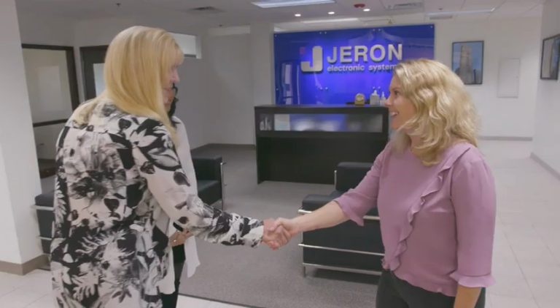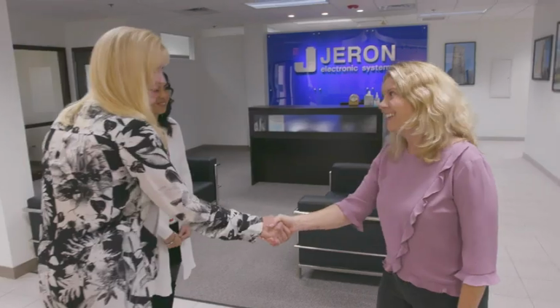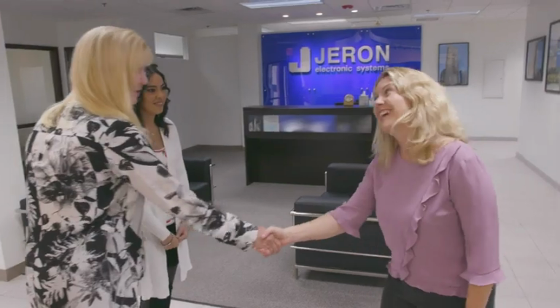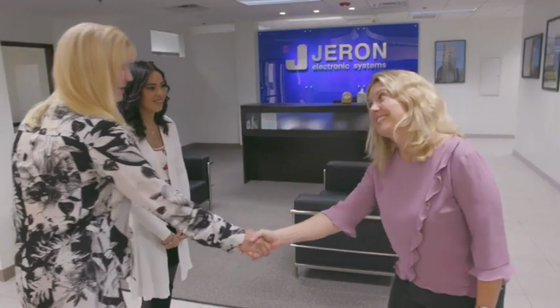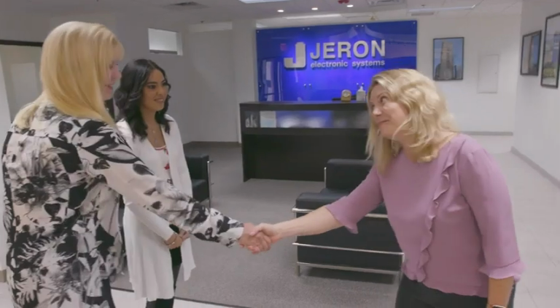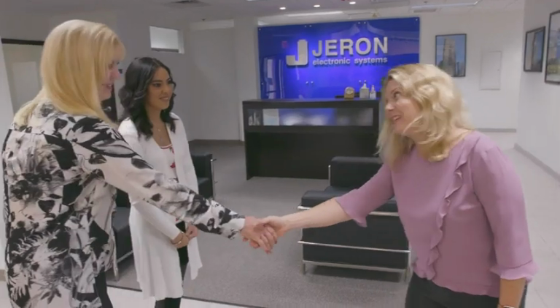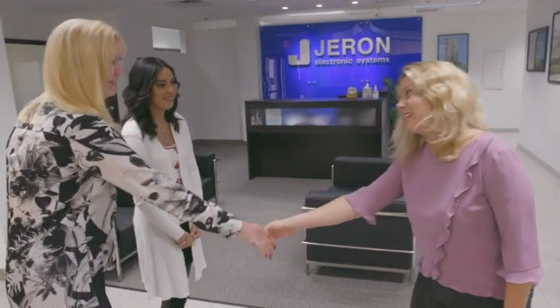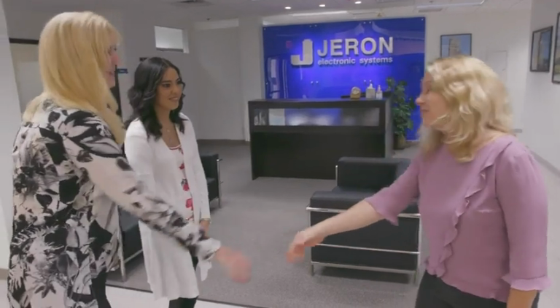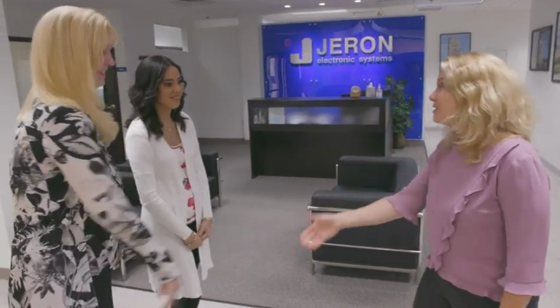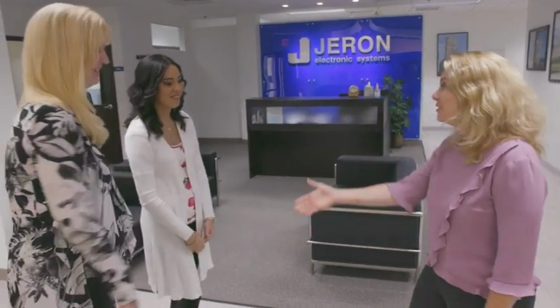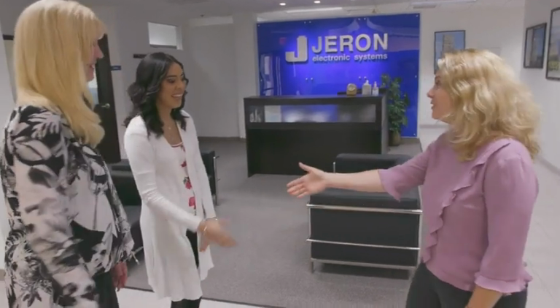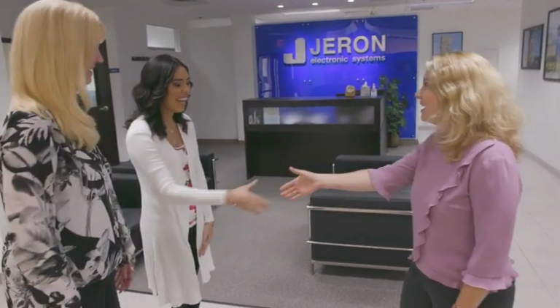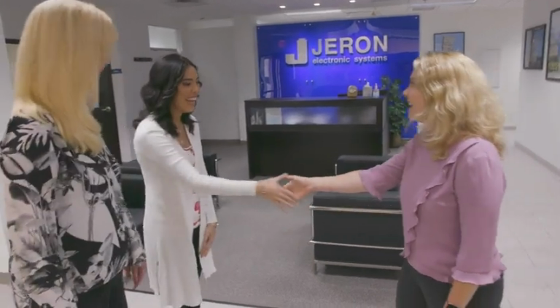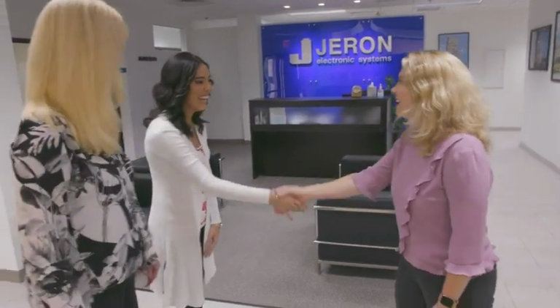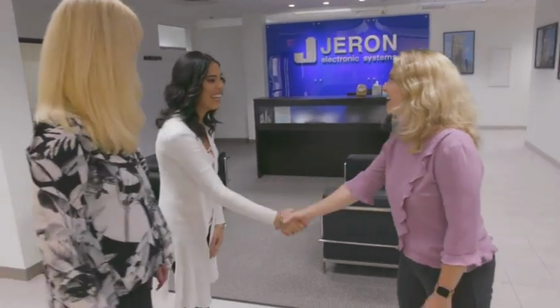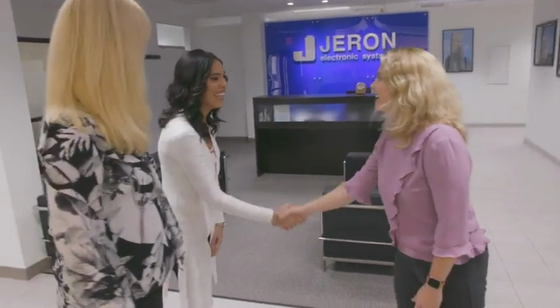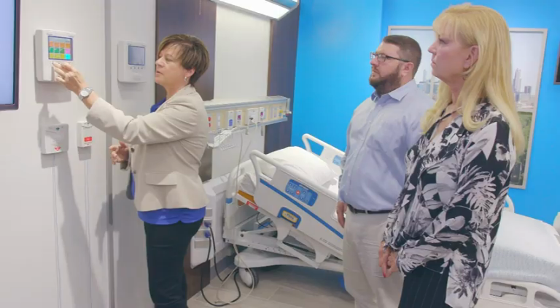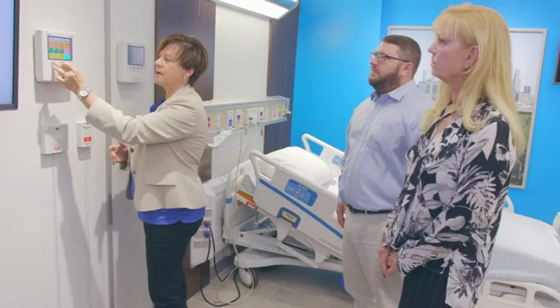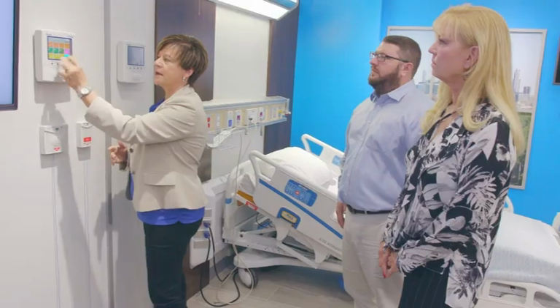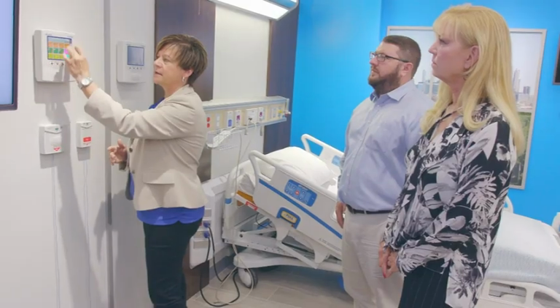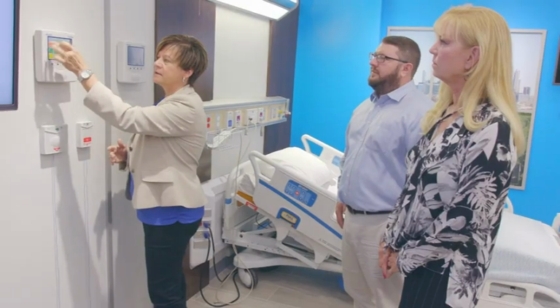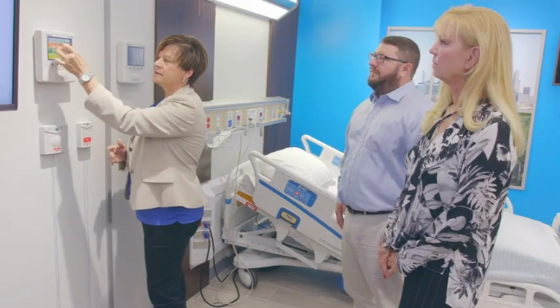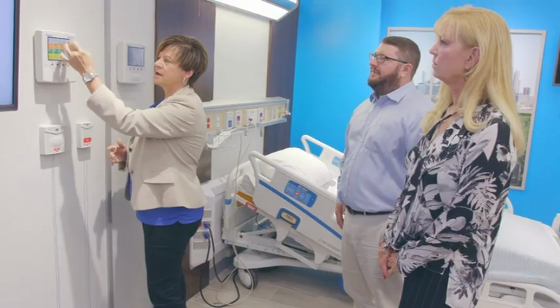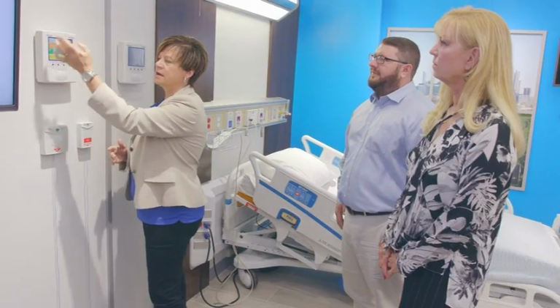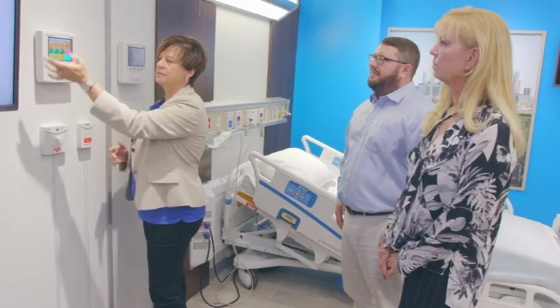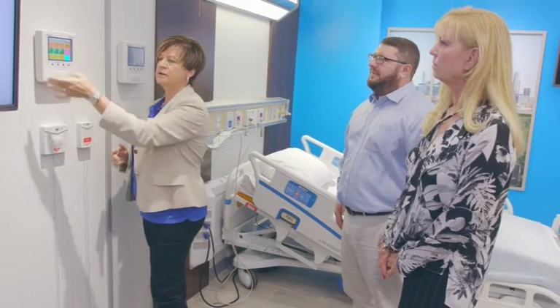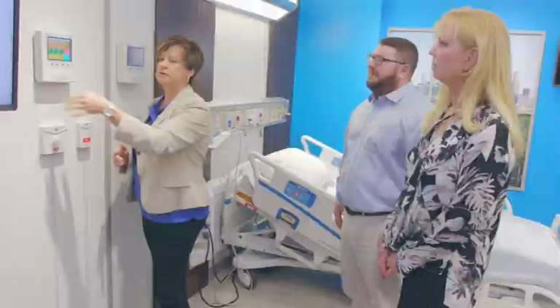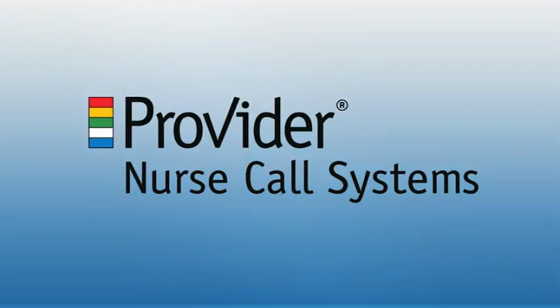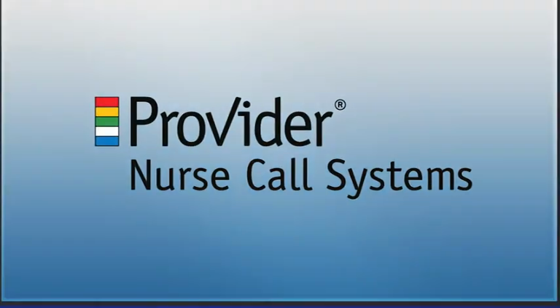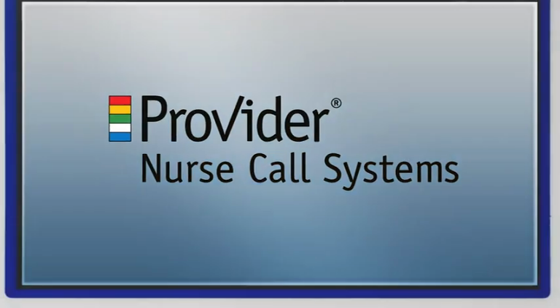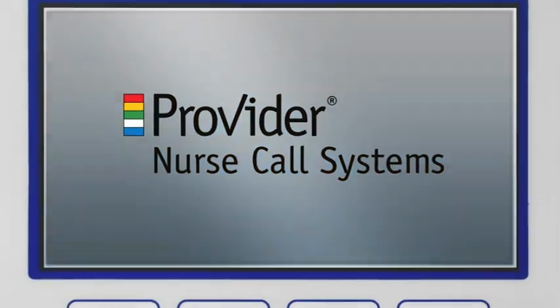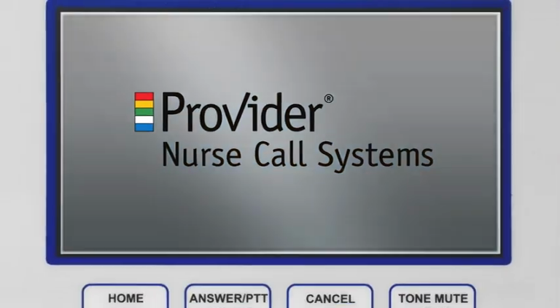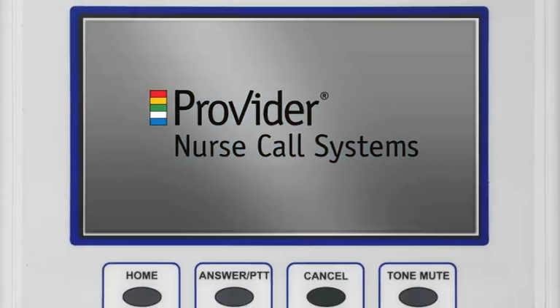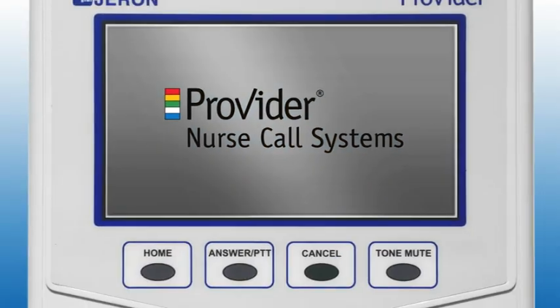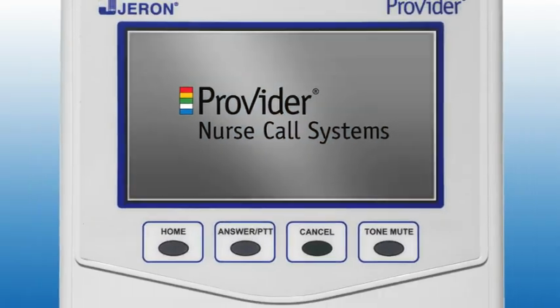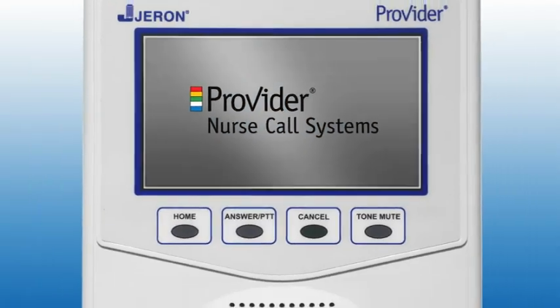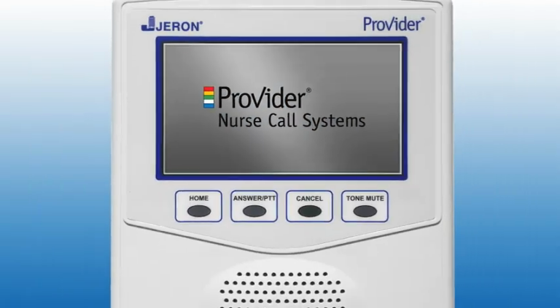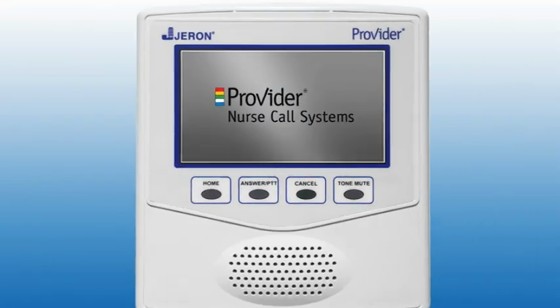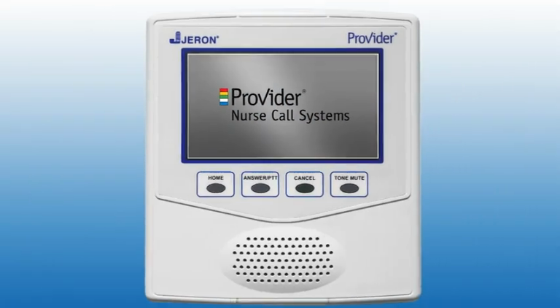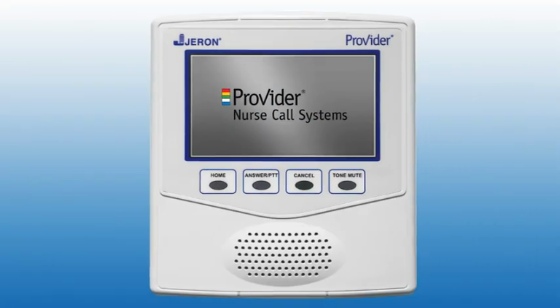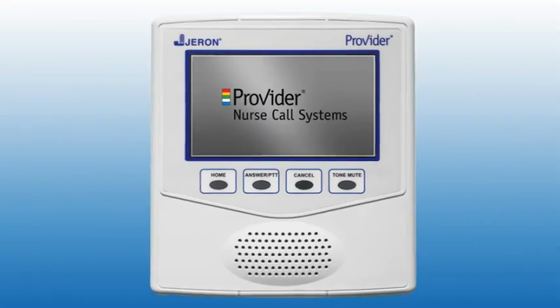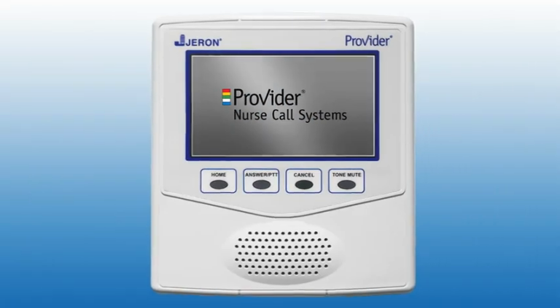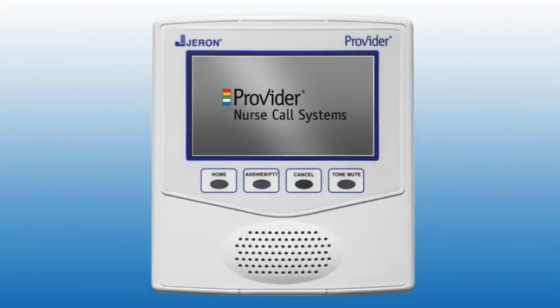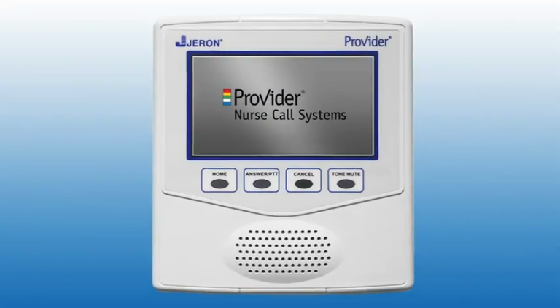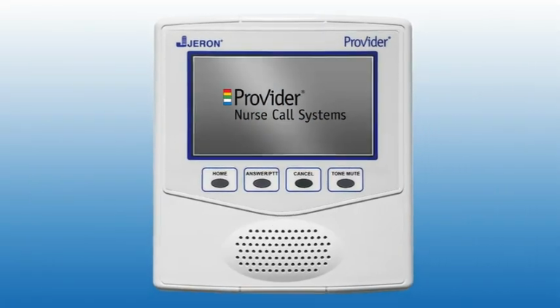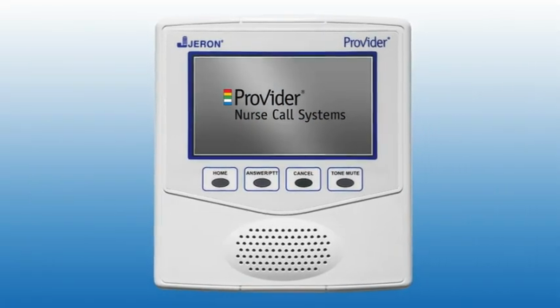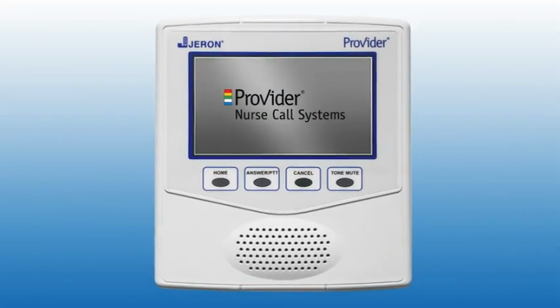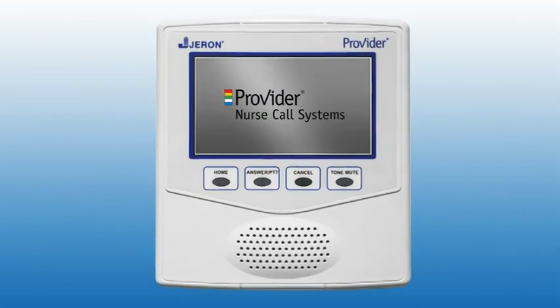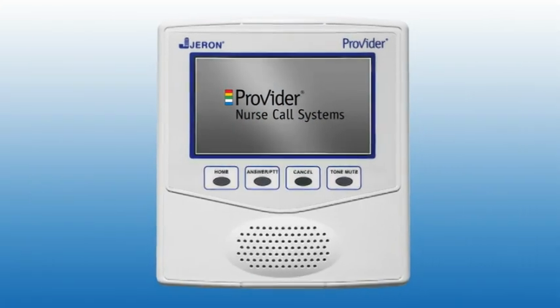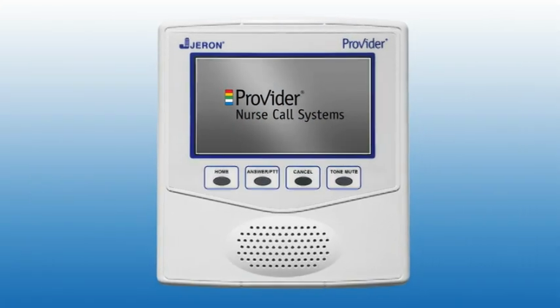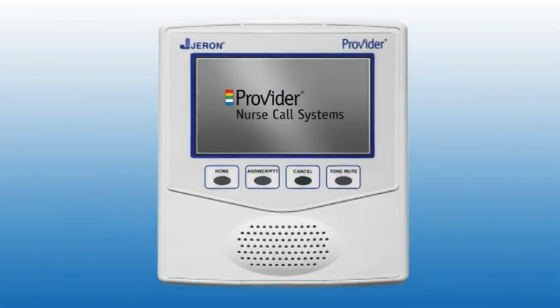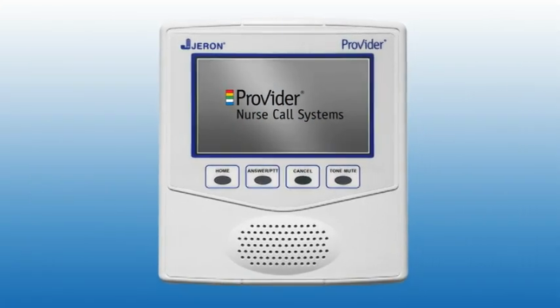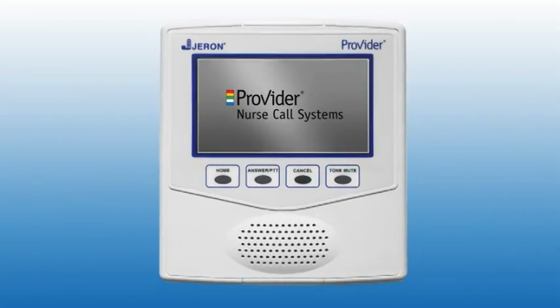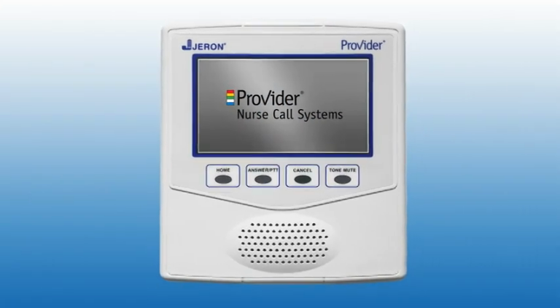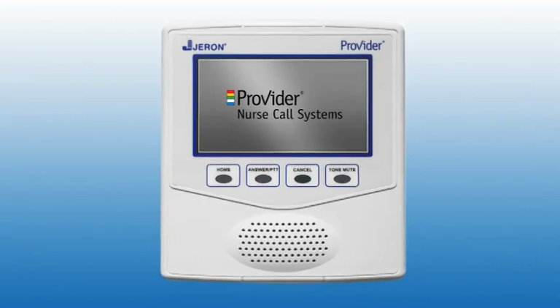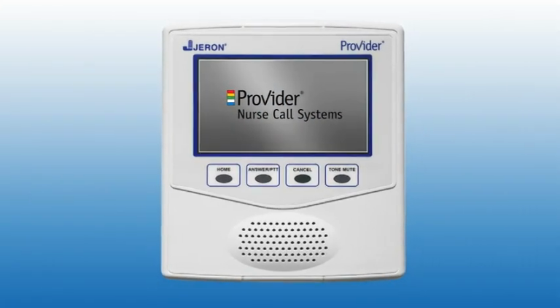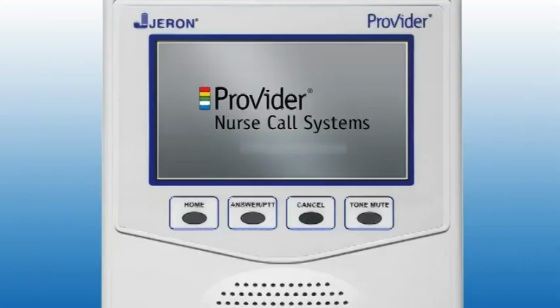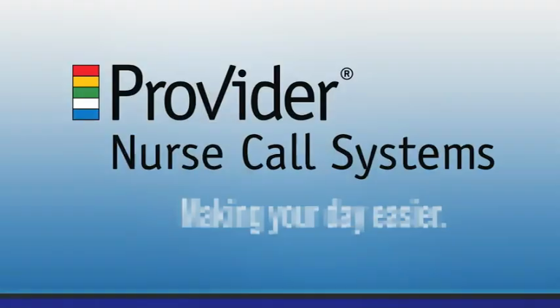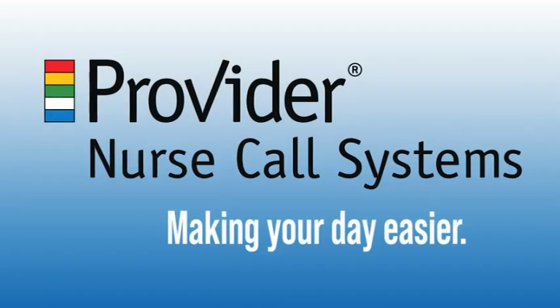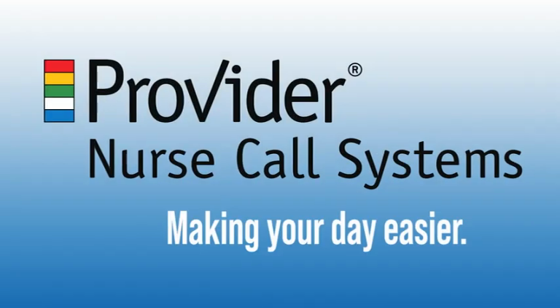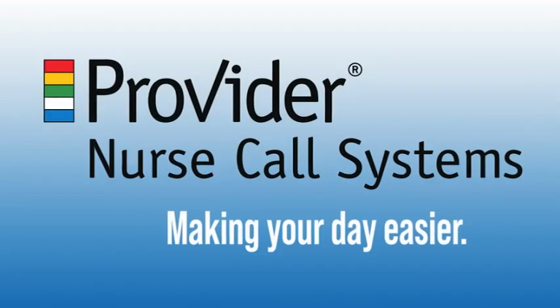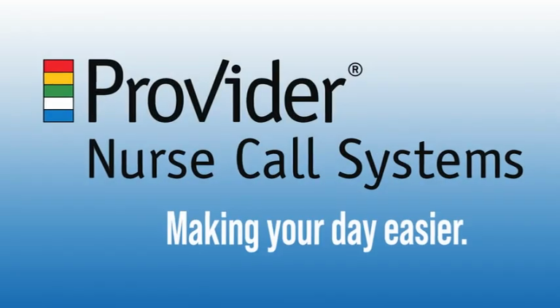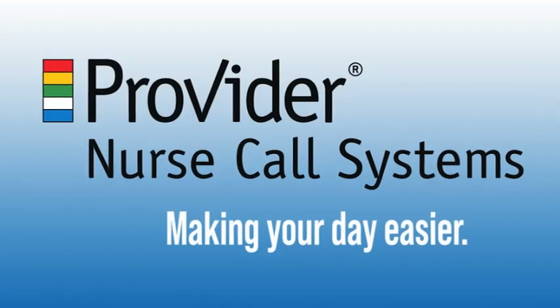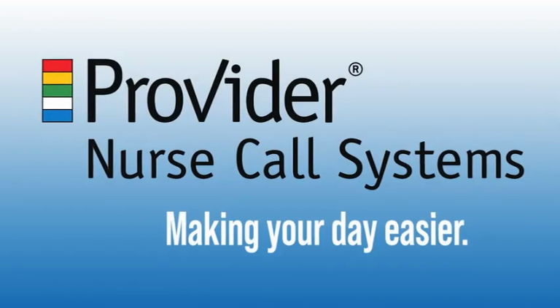As a family-run company devoted to our healthcare customers, Geron Electronic Systems created Provider Nurse Call to make your day easier.